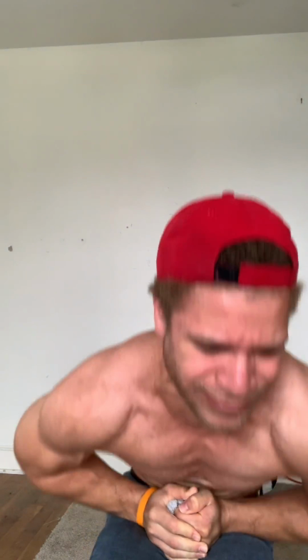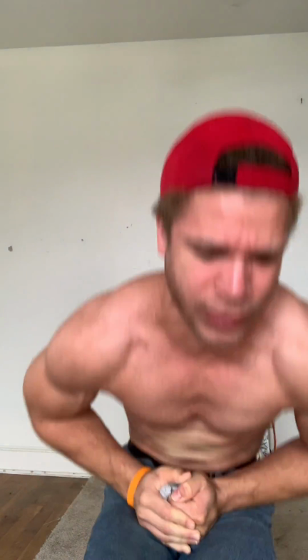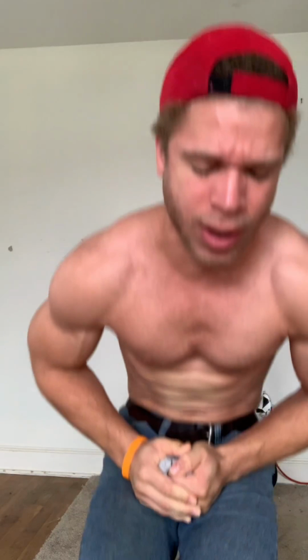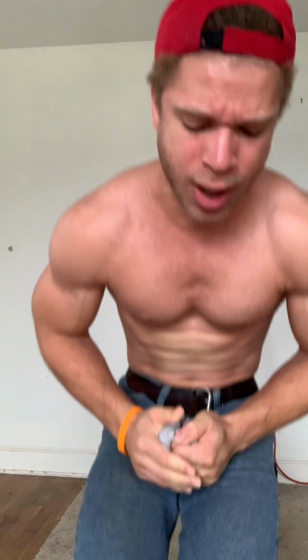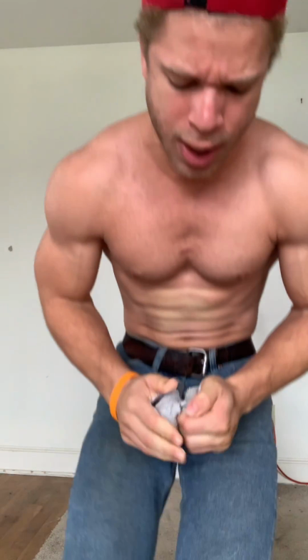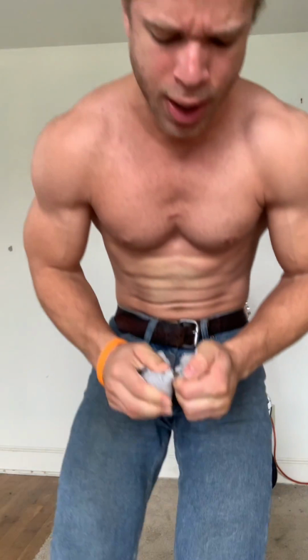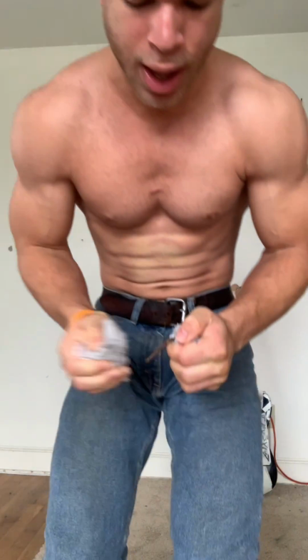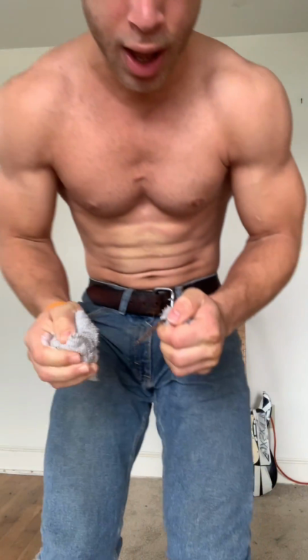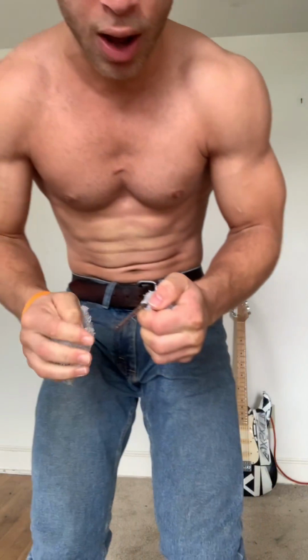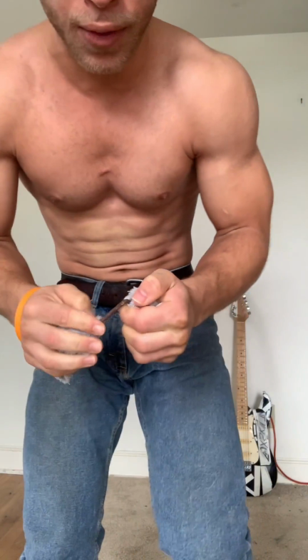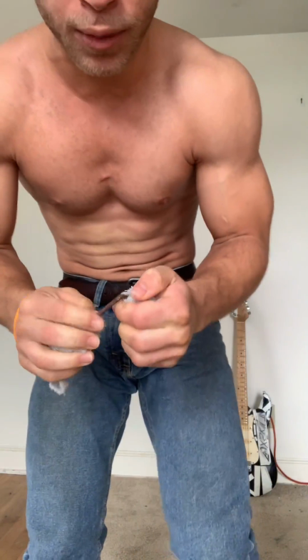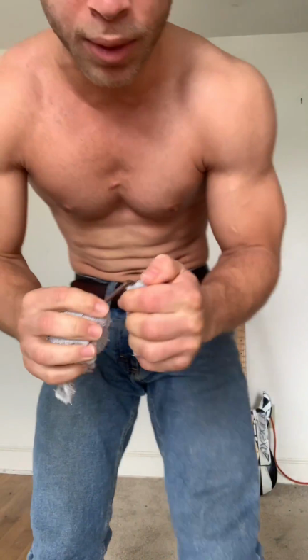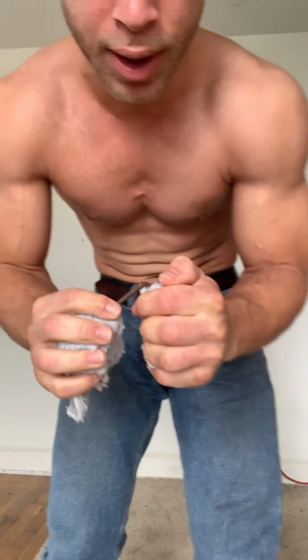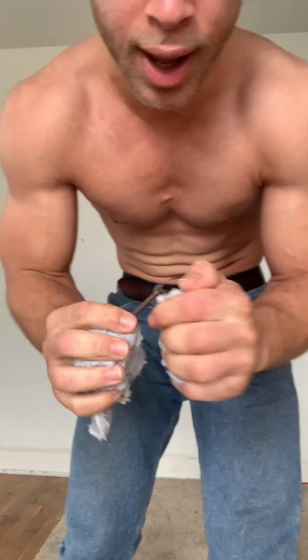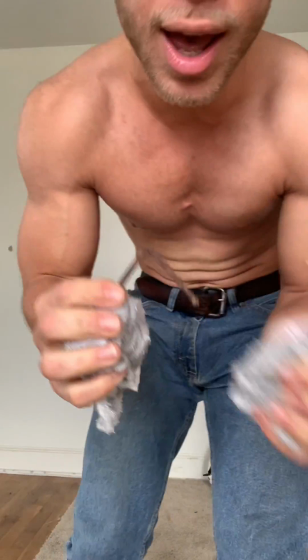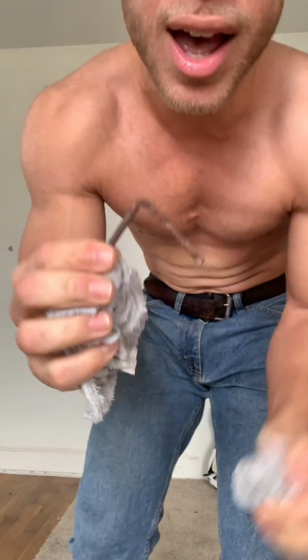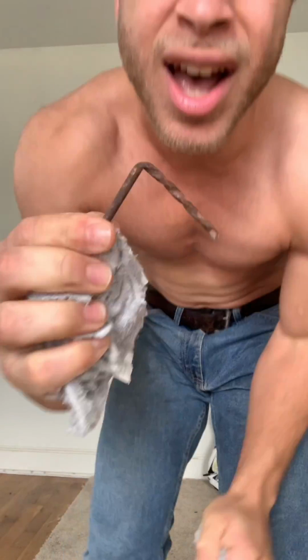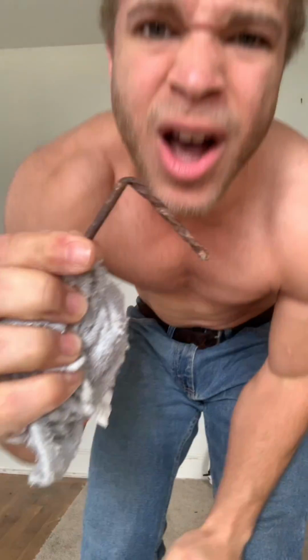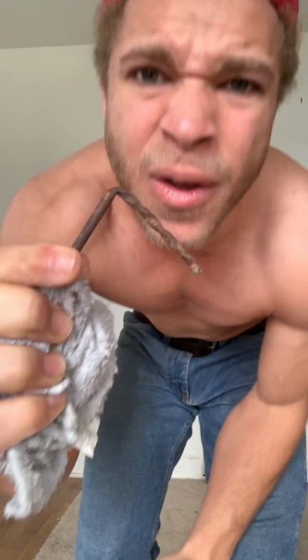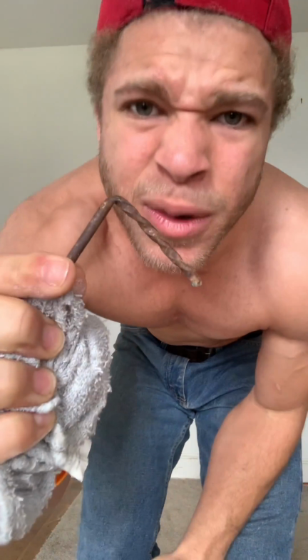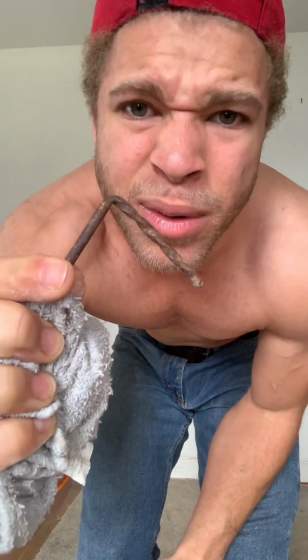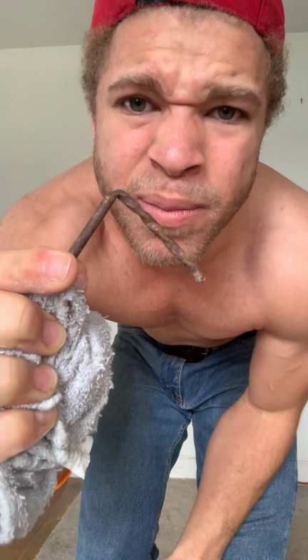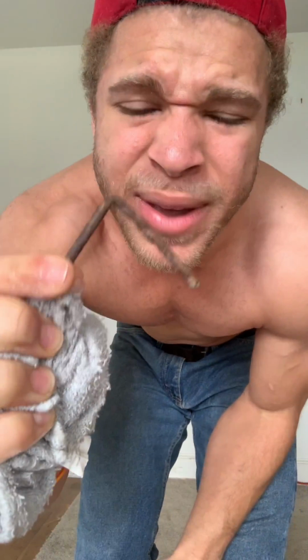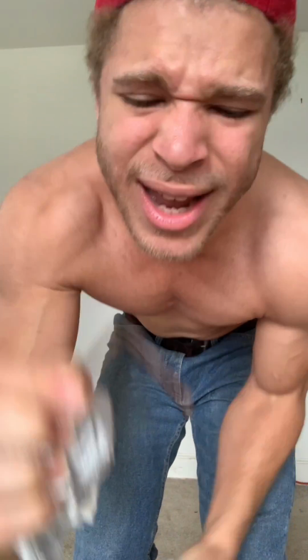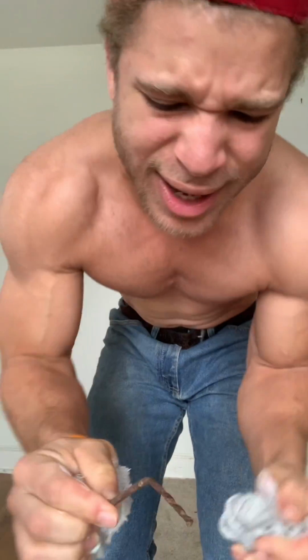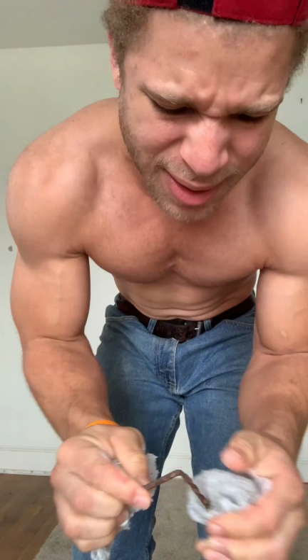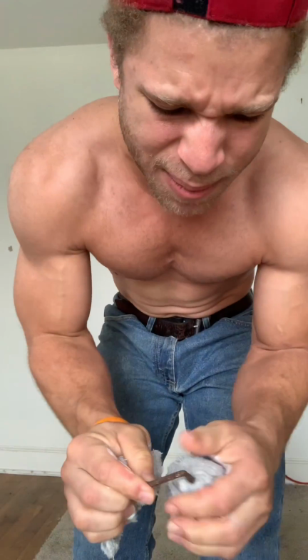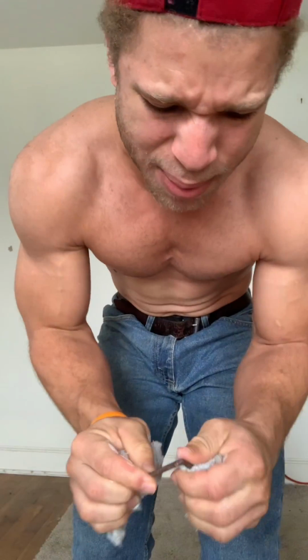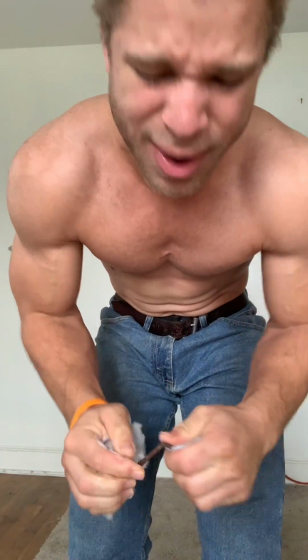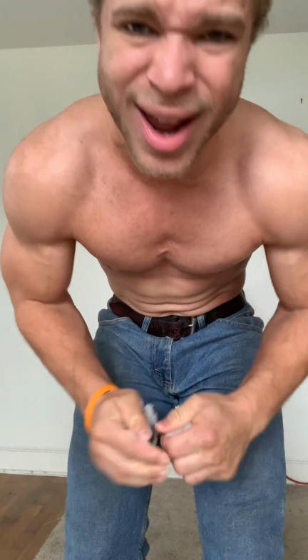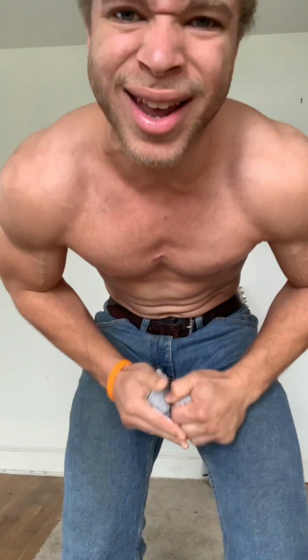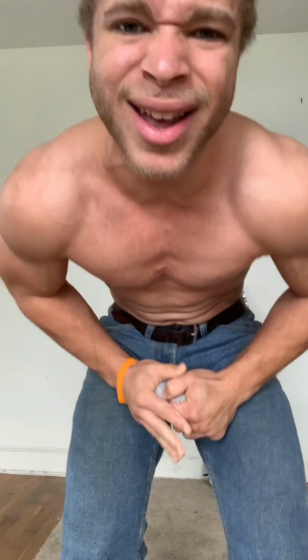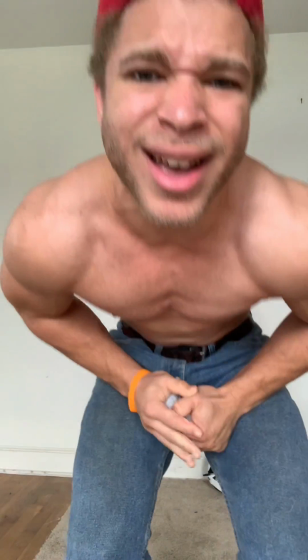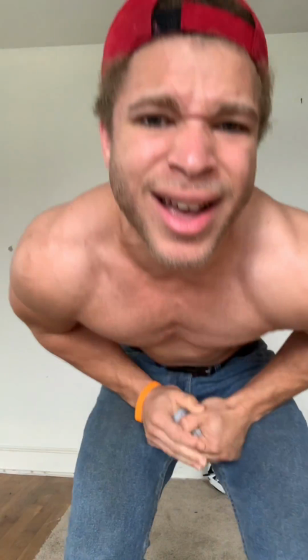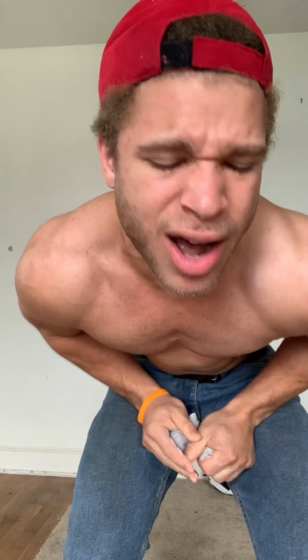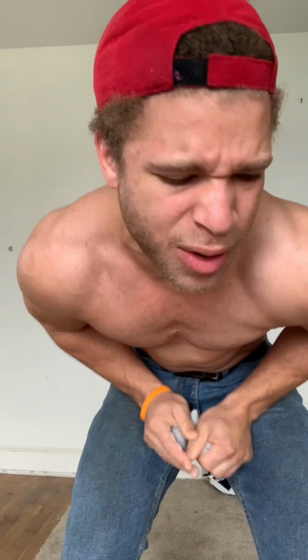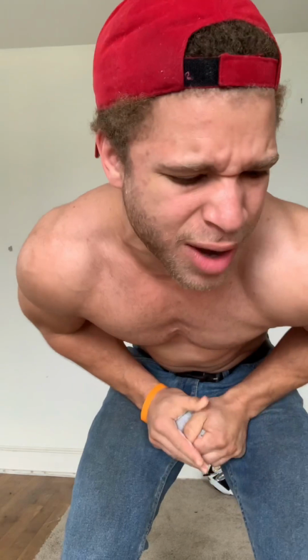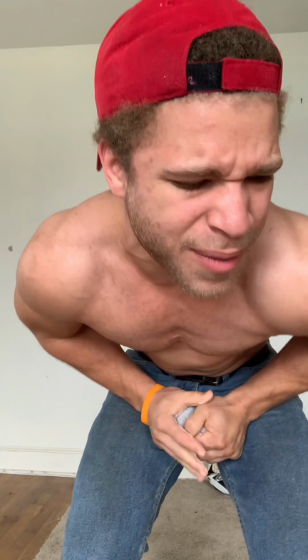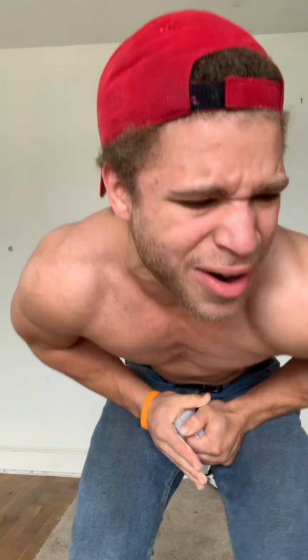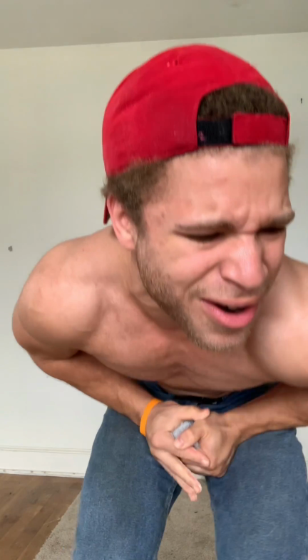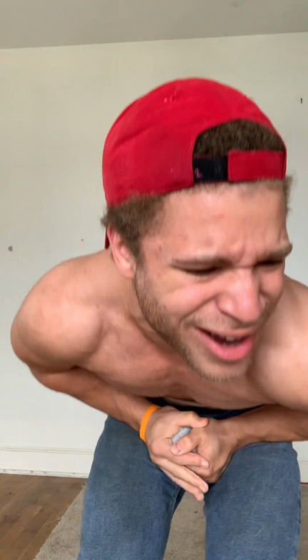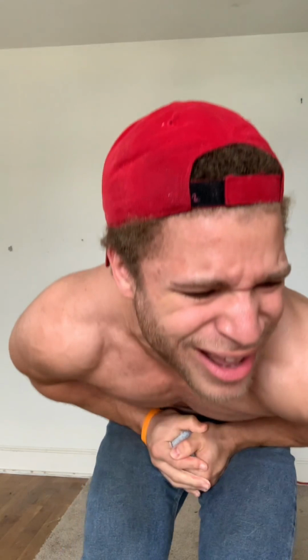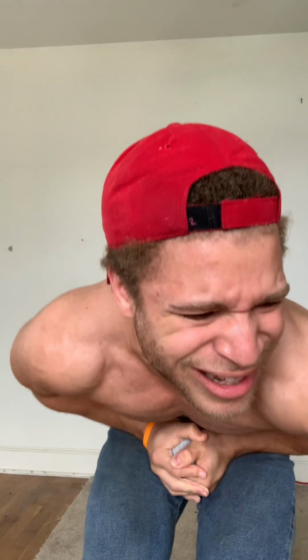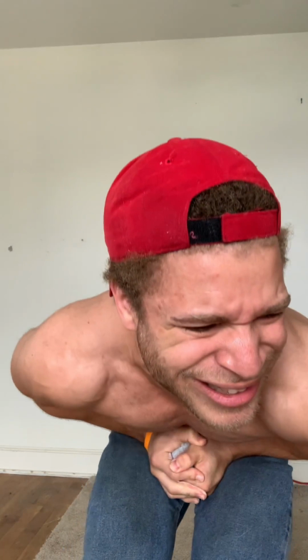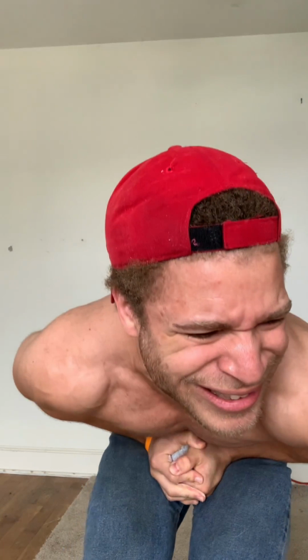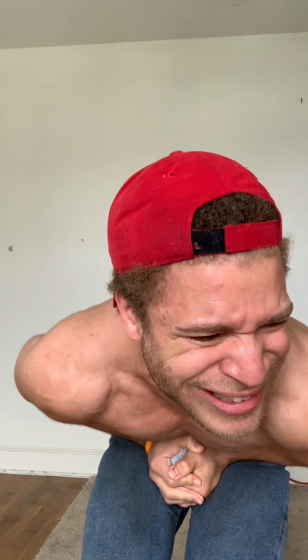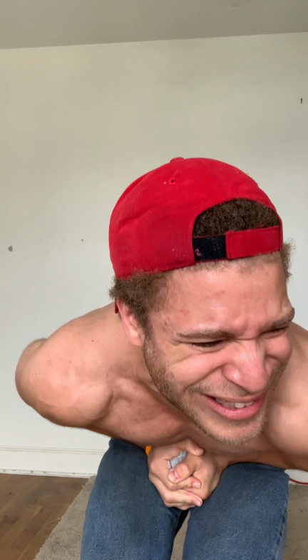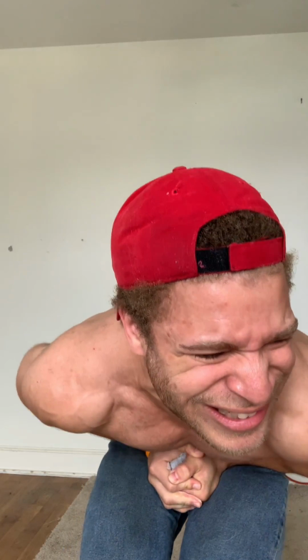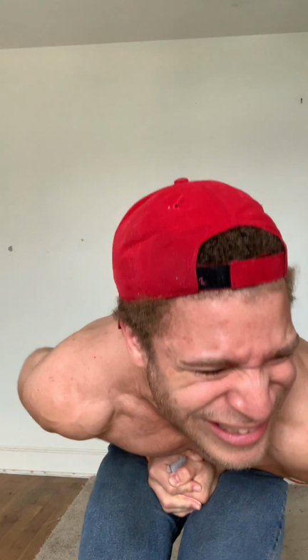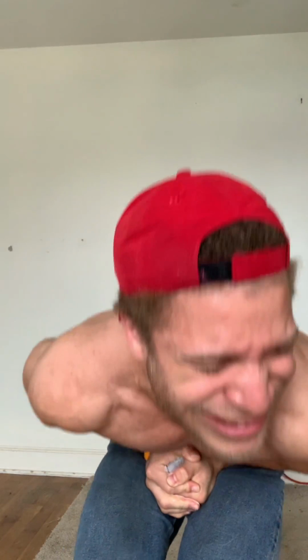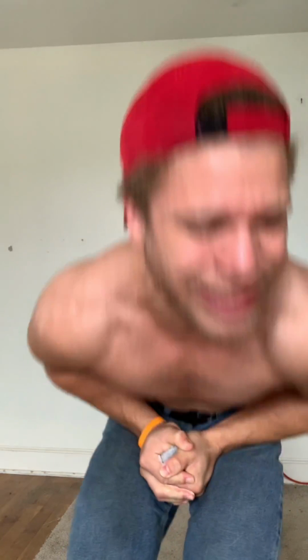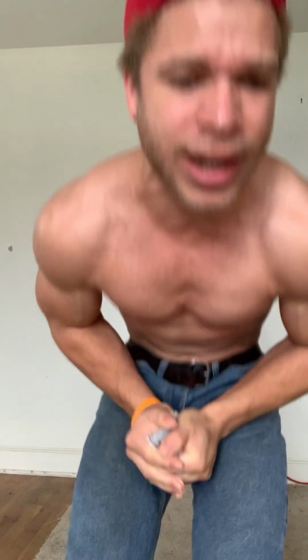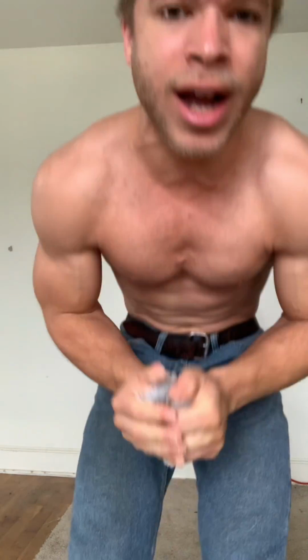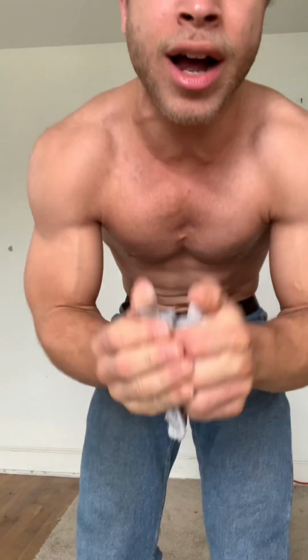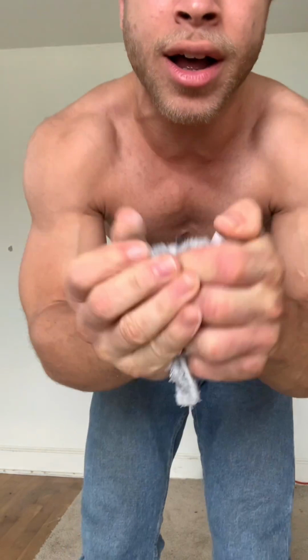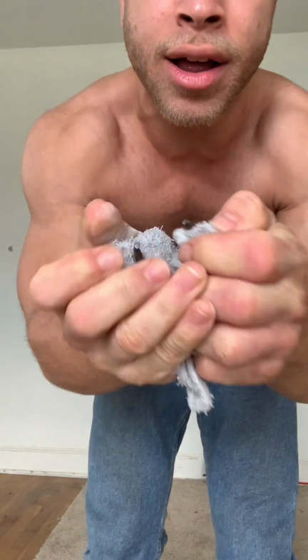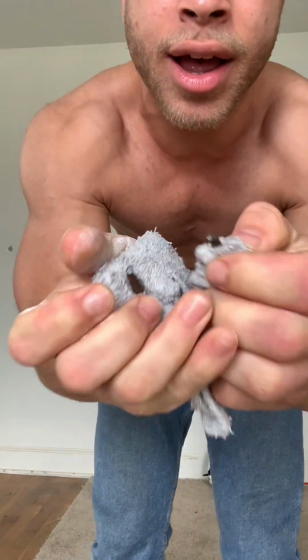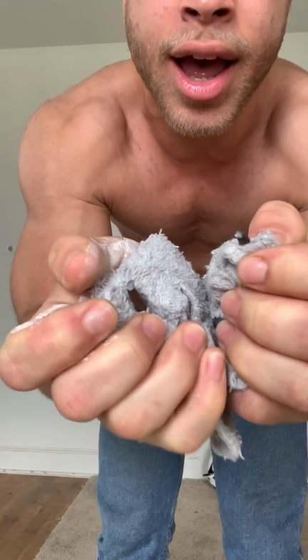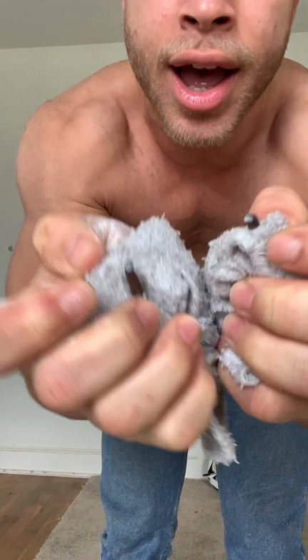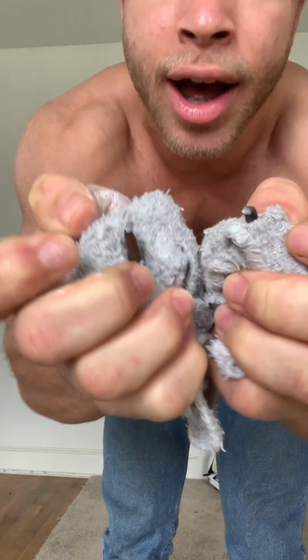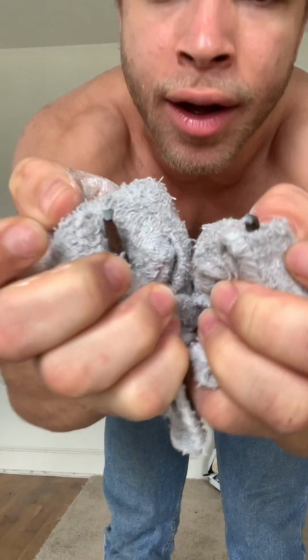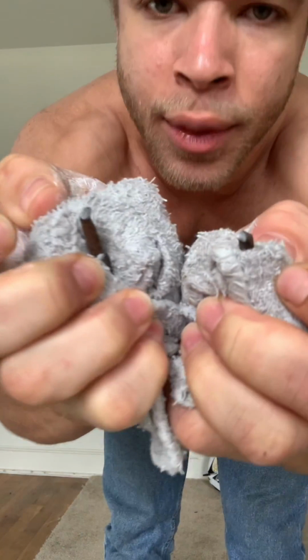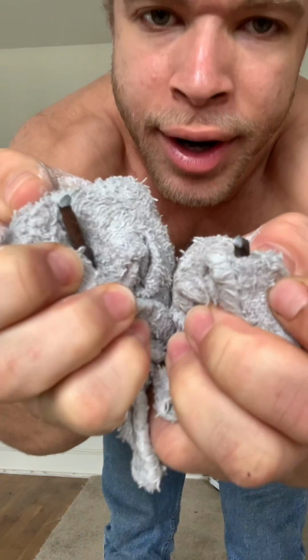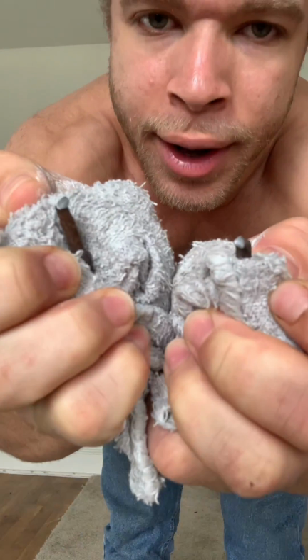Oh, this one. Oh, this one bent. It didn't break. Come on. There we go.